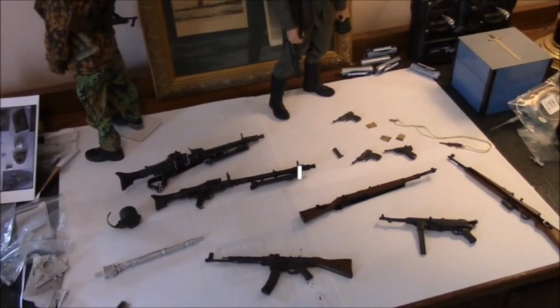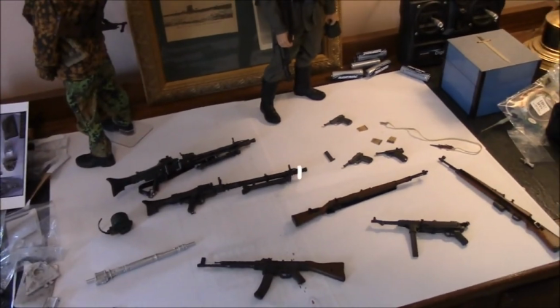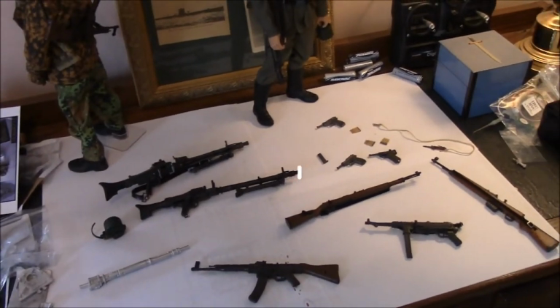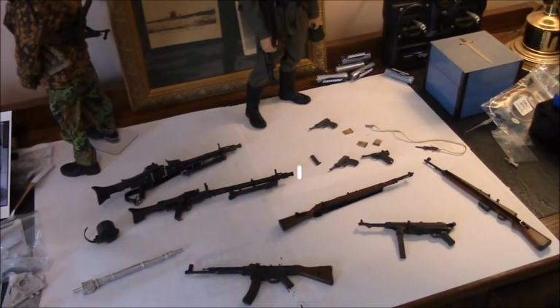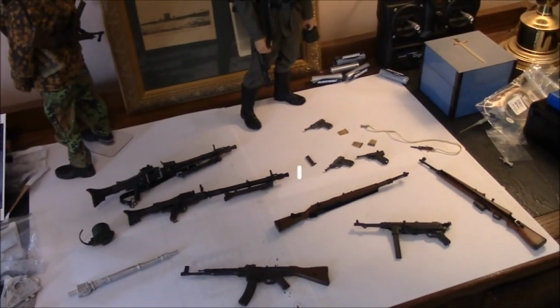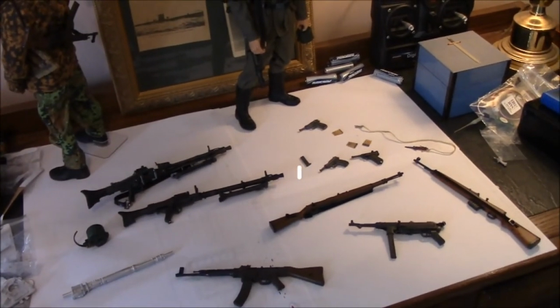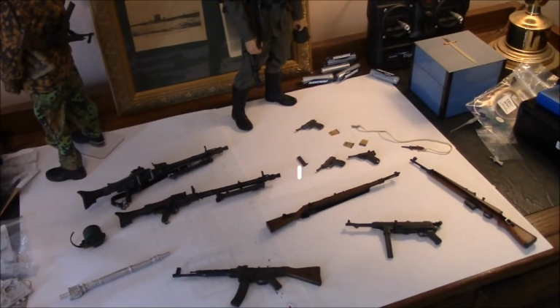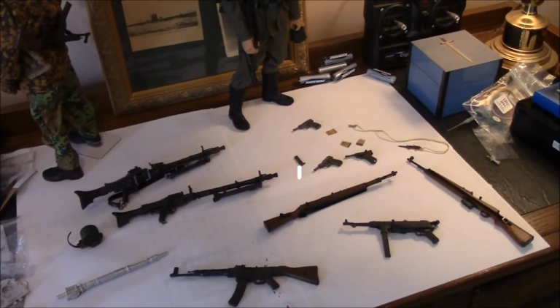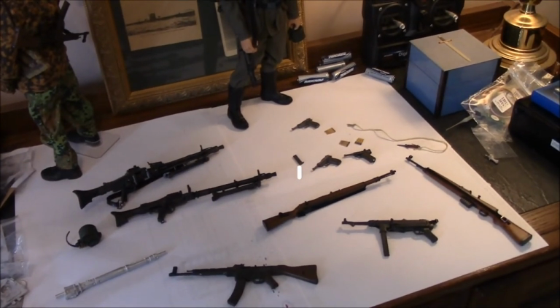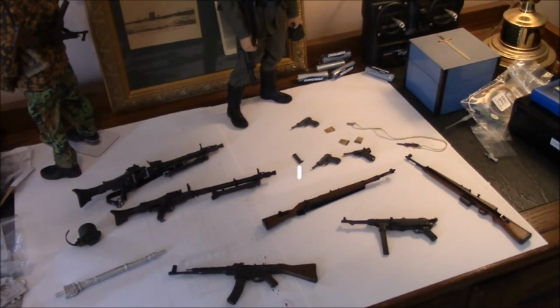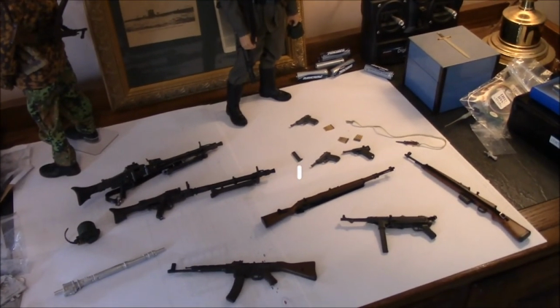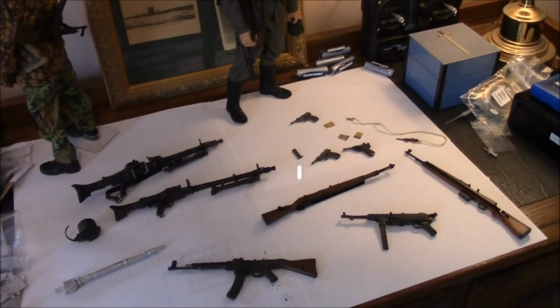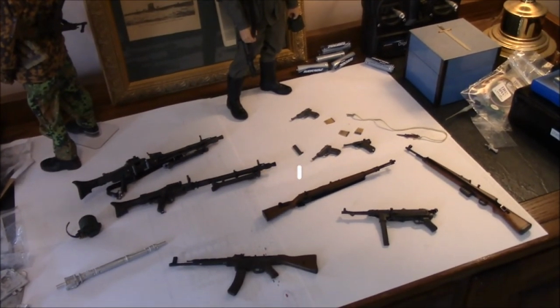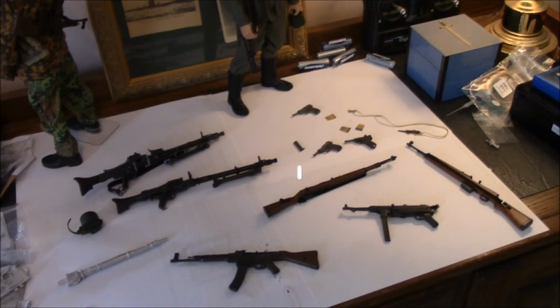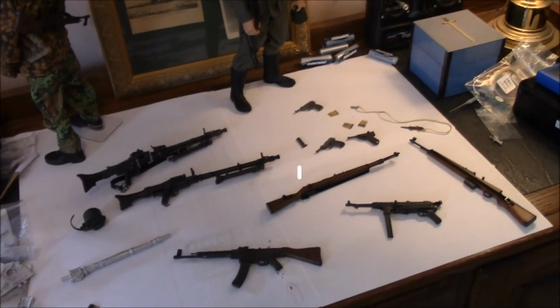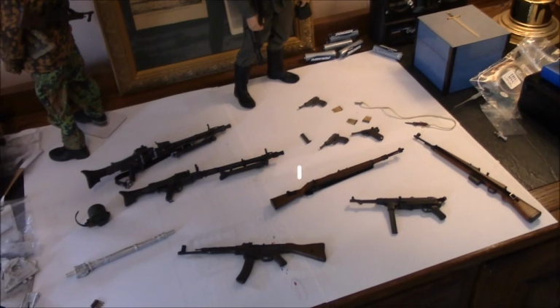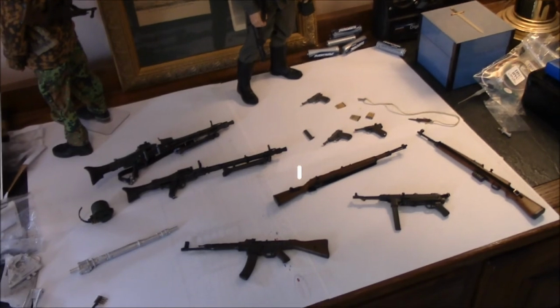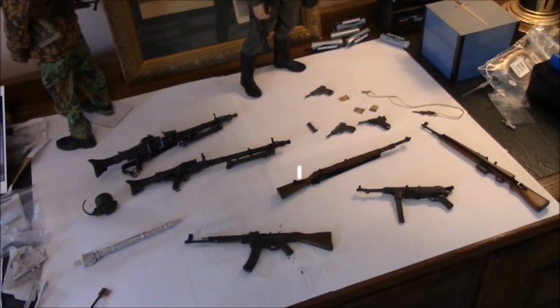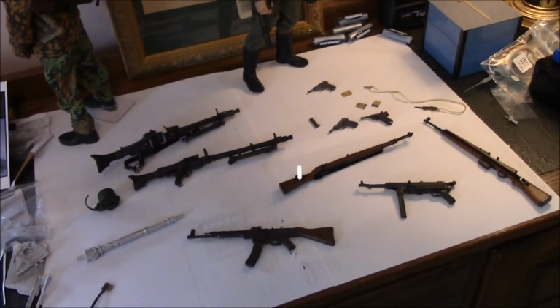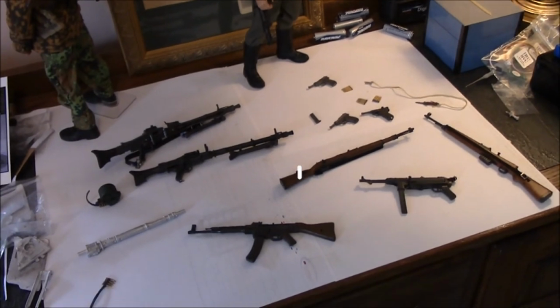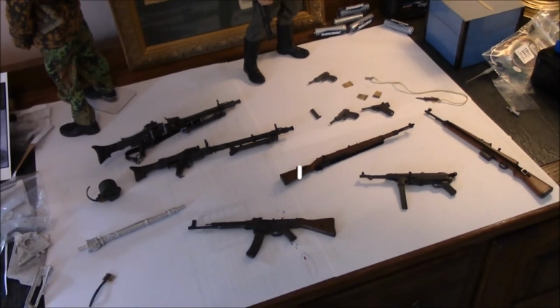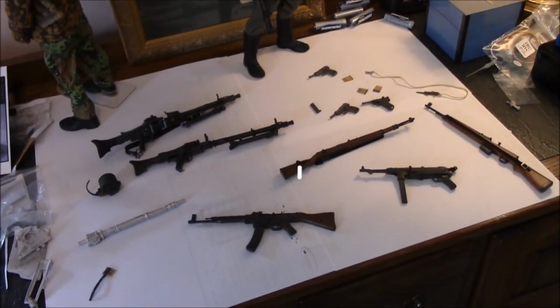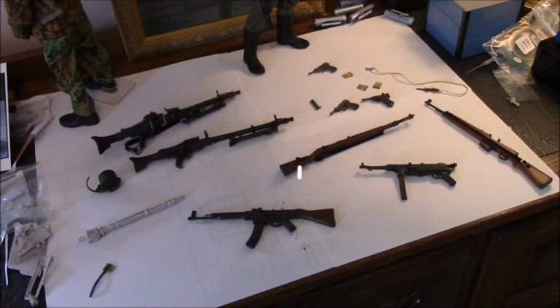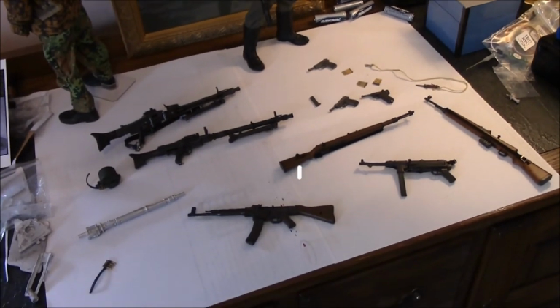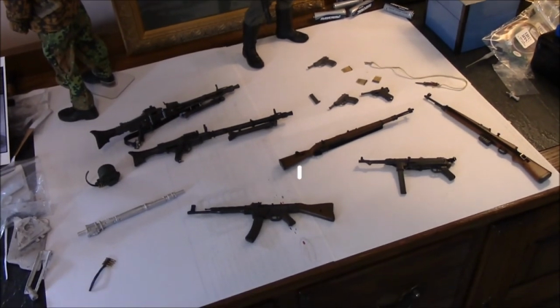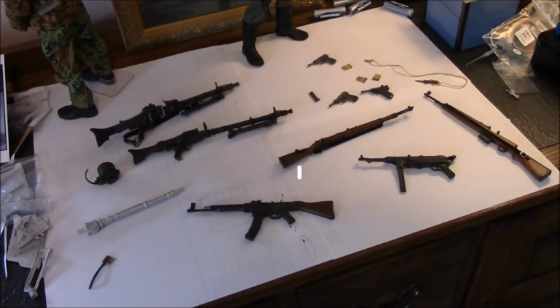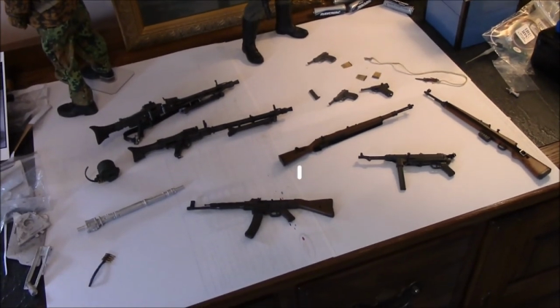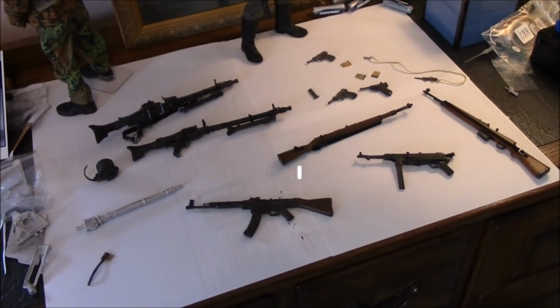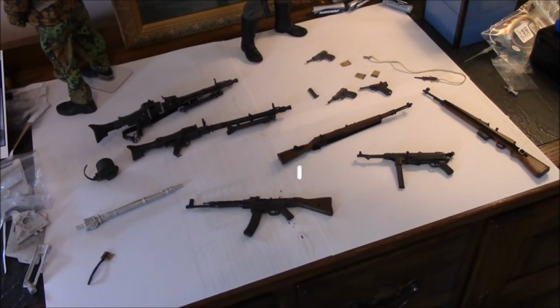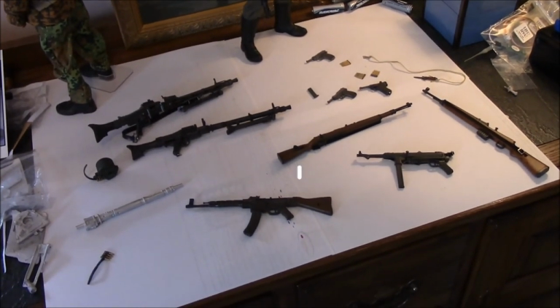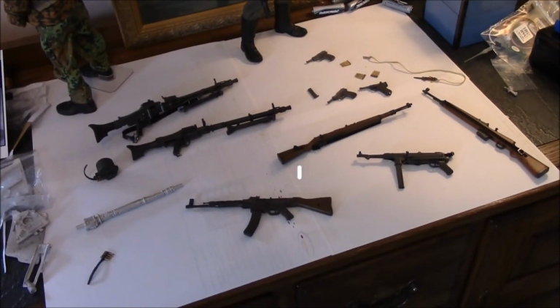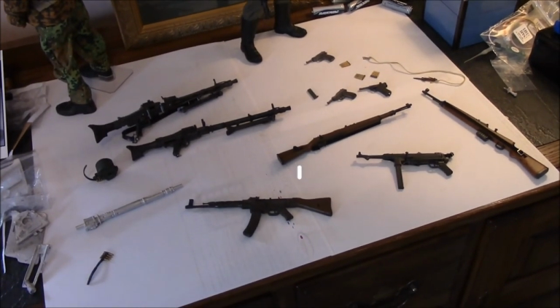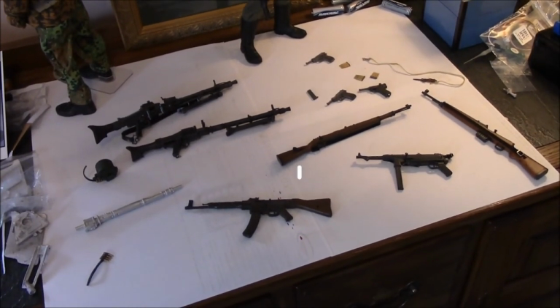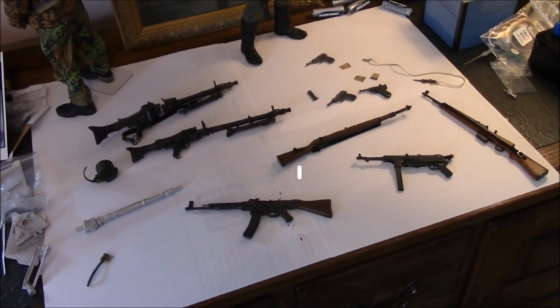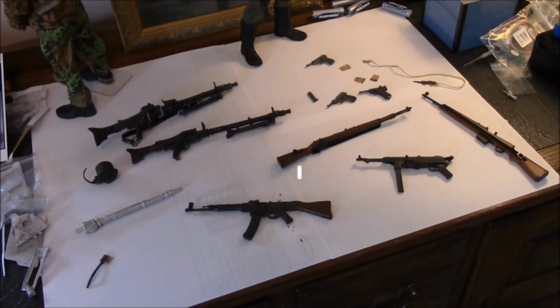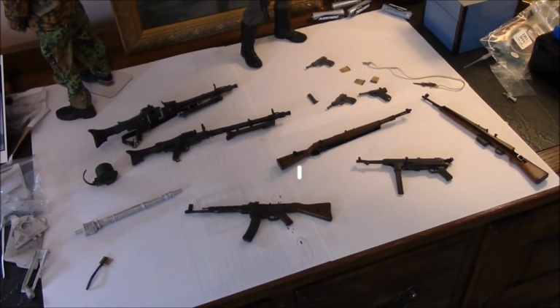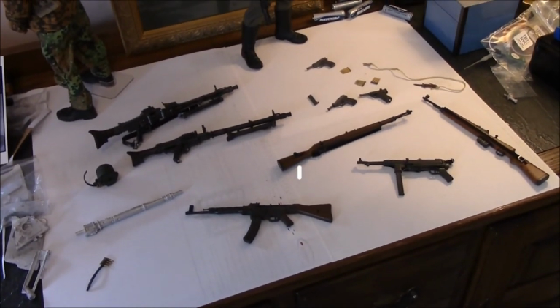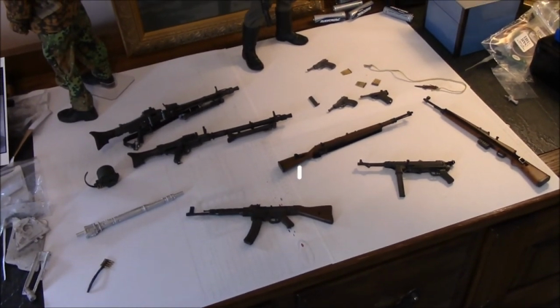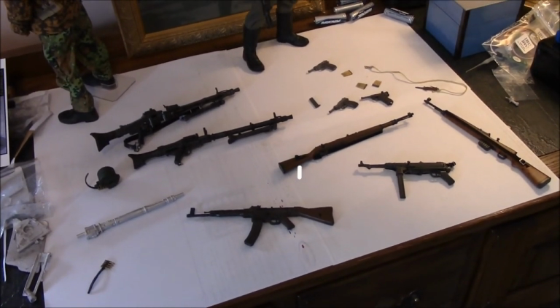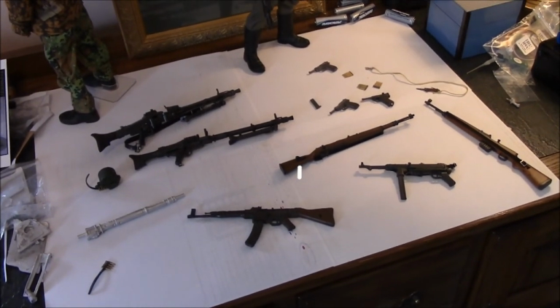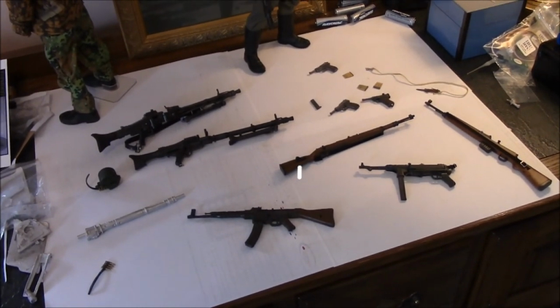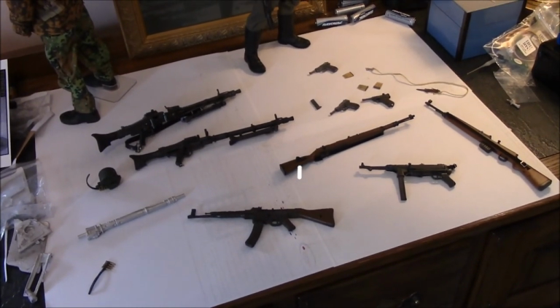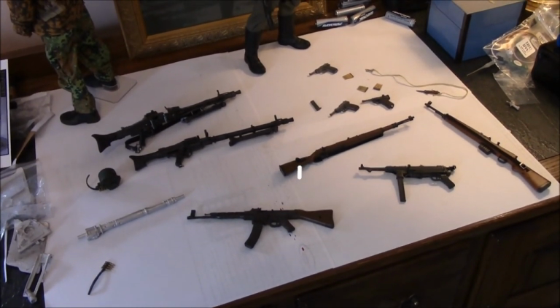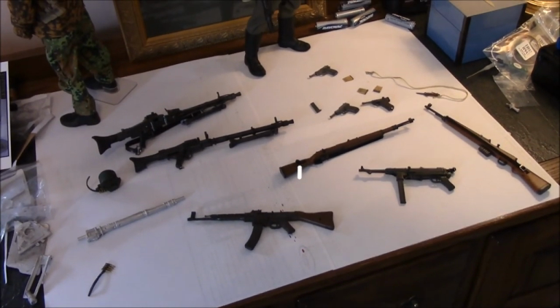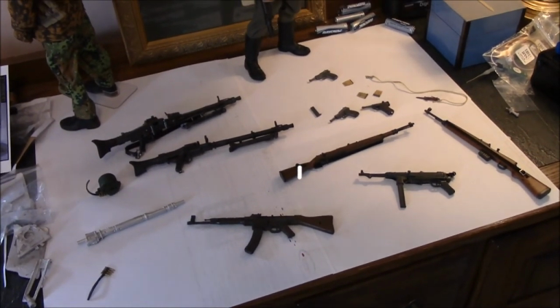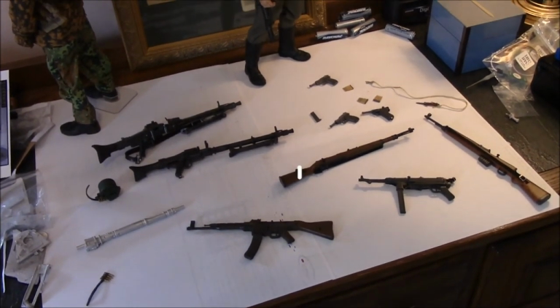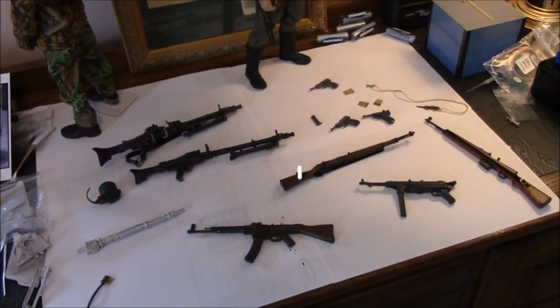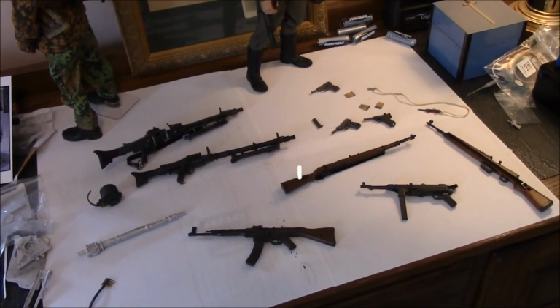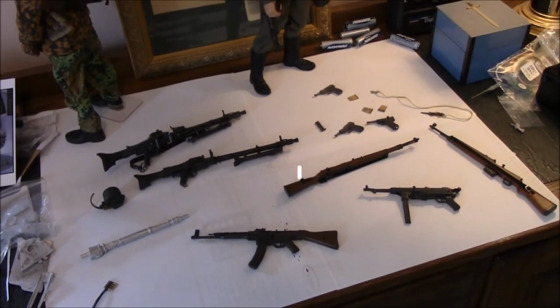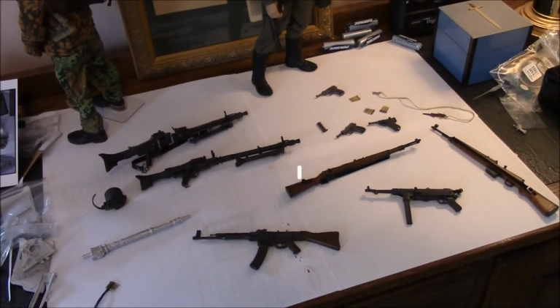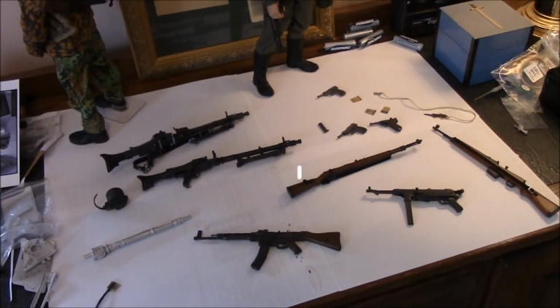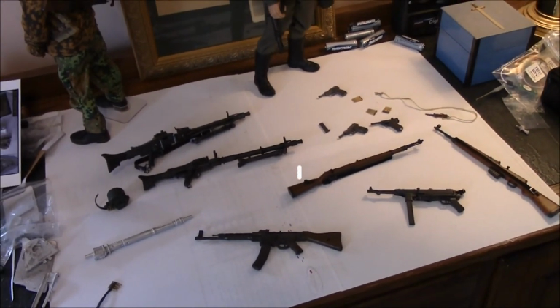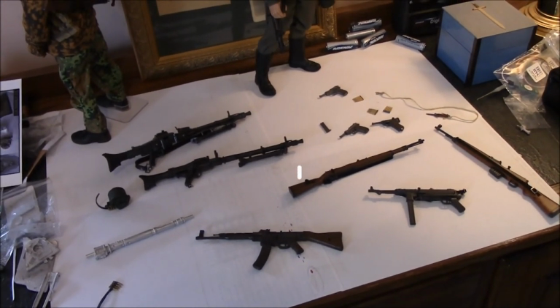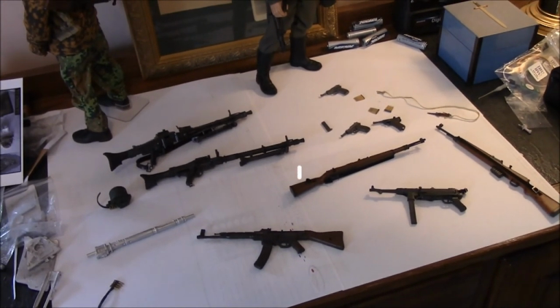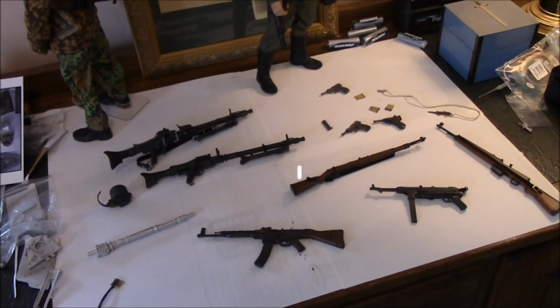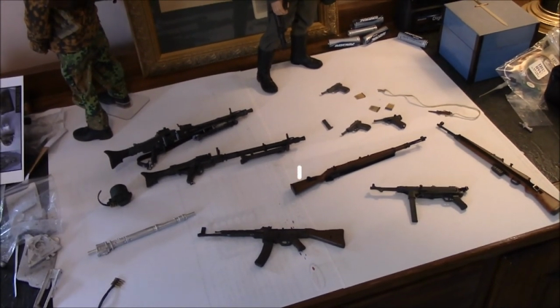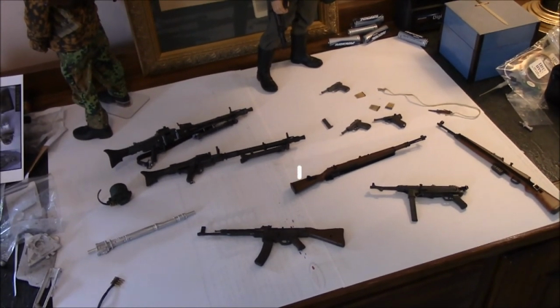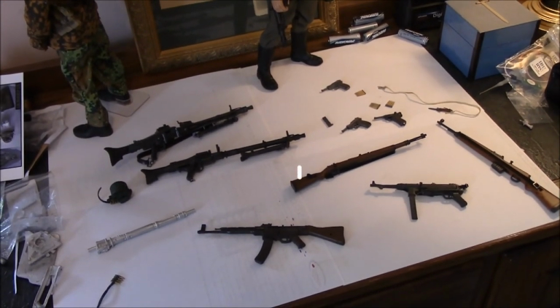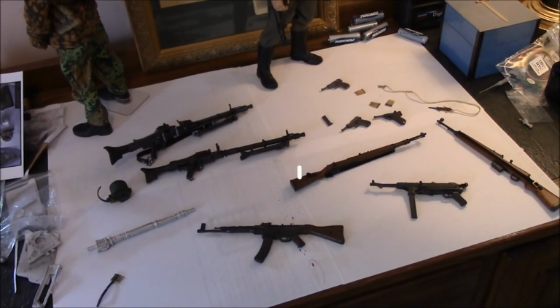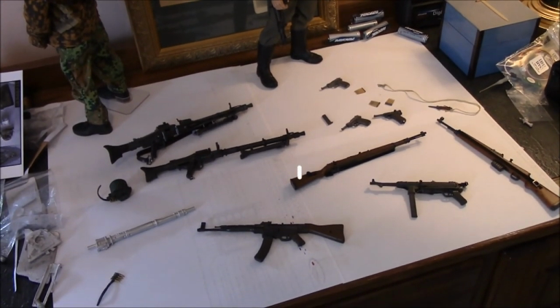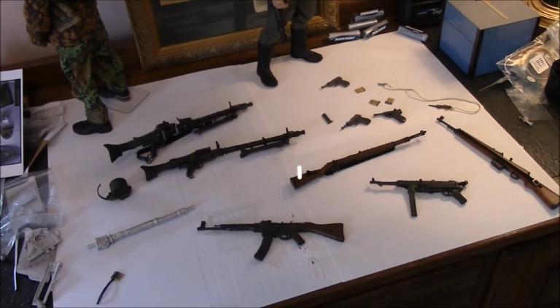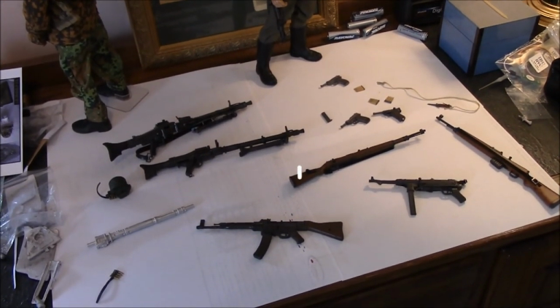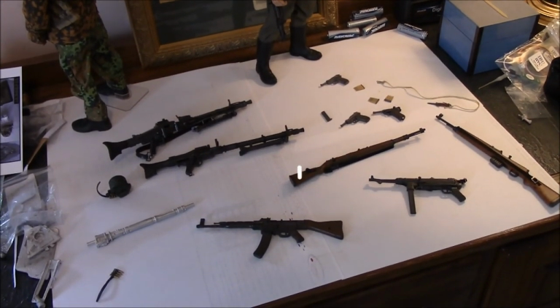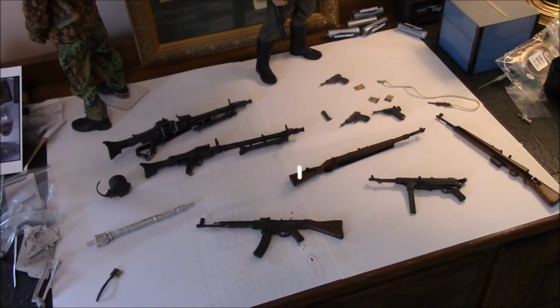So there's a little look at some 1:6 scale weapons. I think they're pretty cool as far as detail goes. Hope you enjoyed it — we'll see you next time.